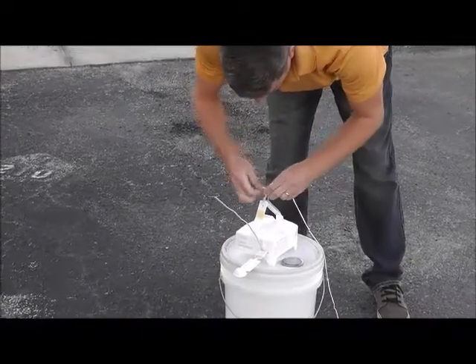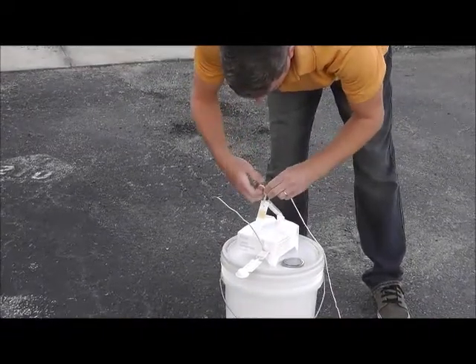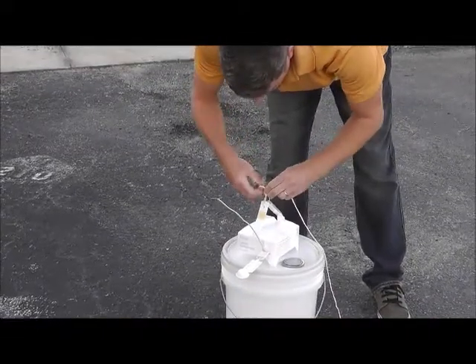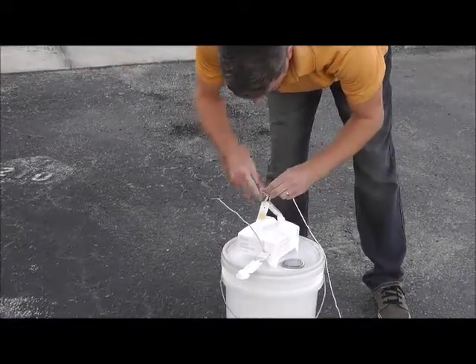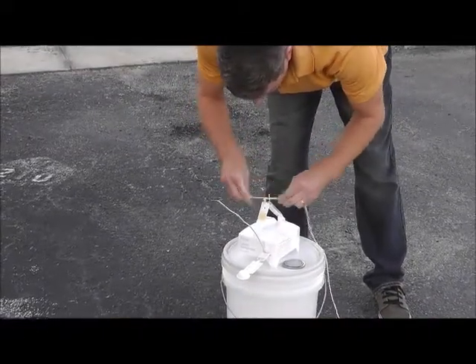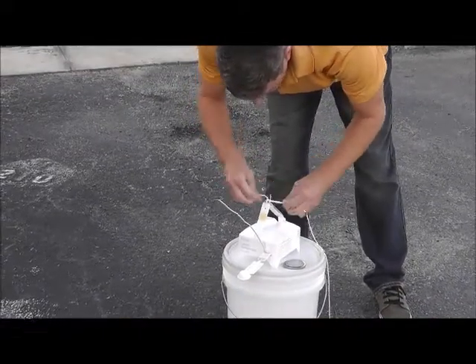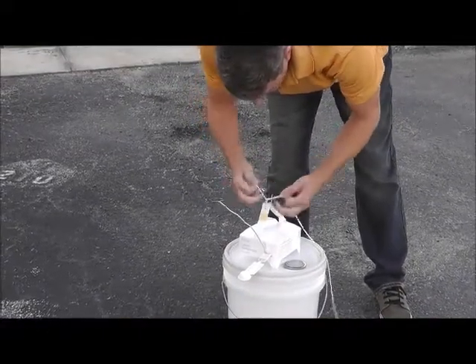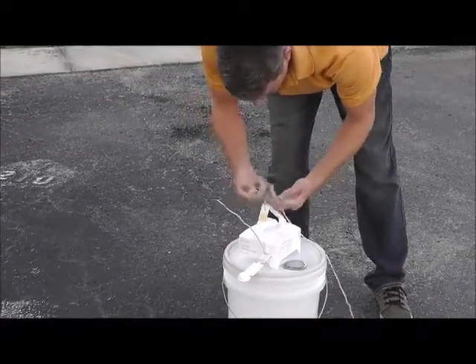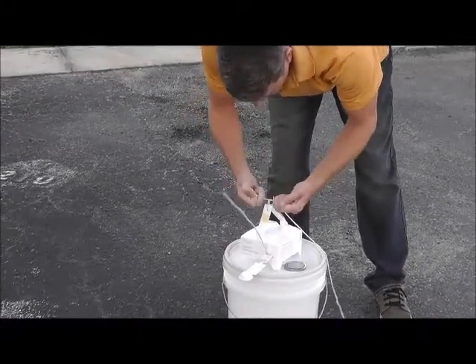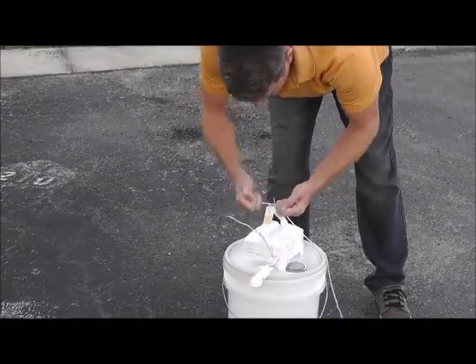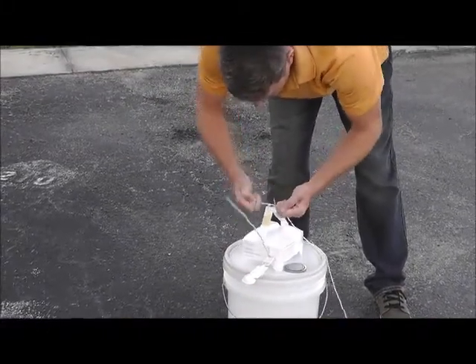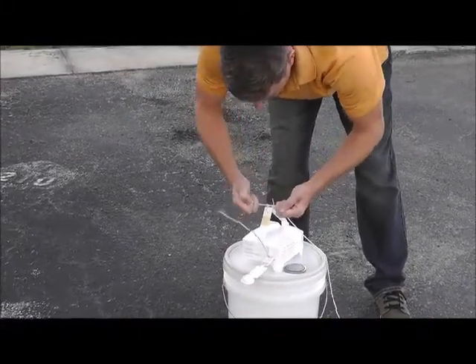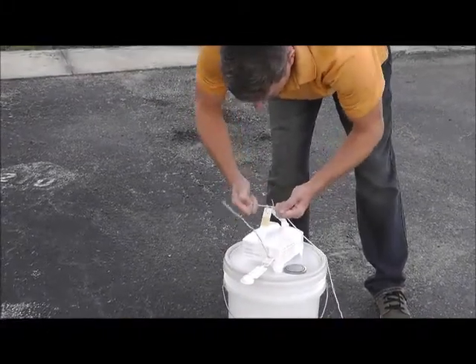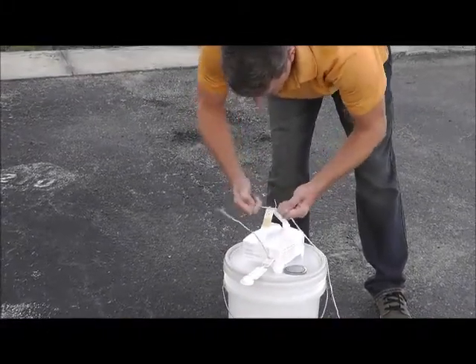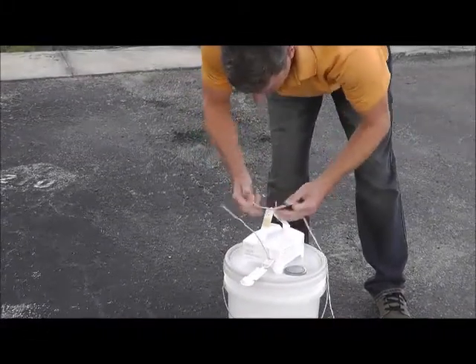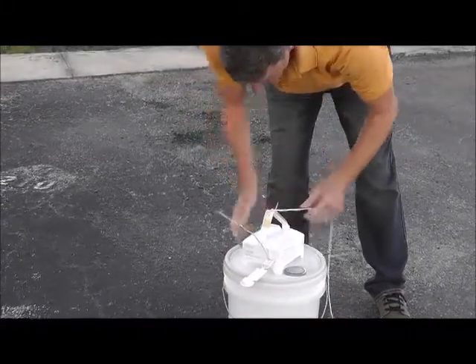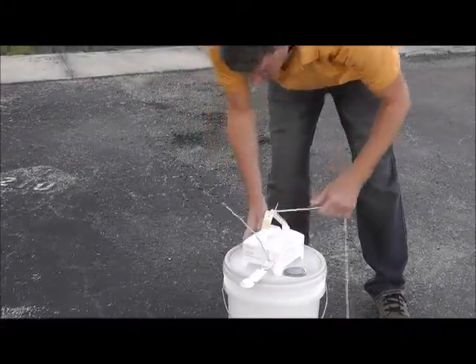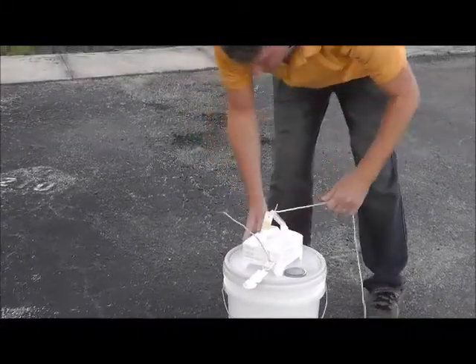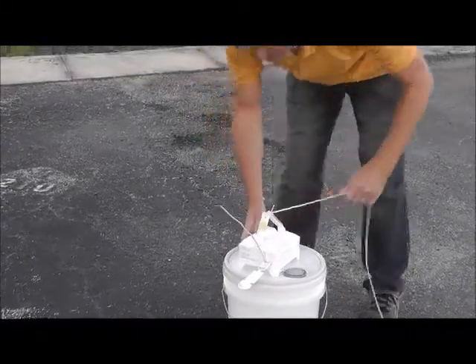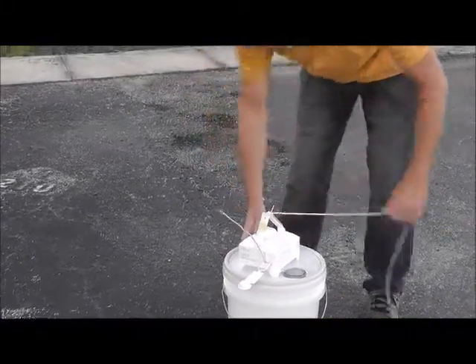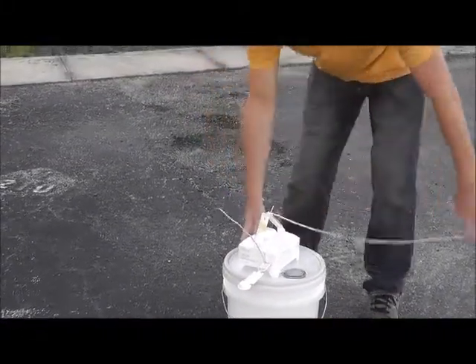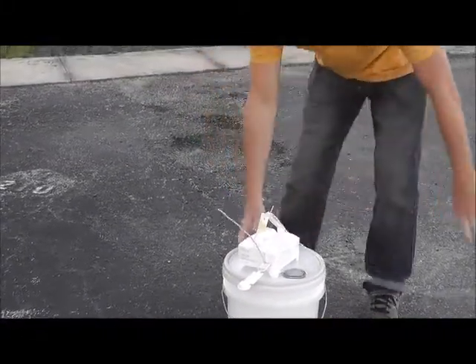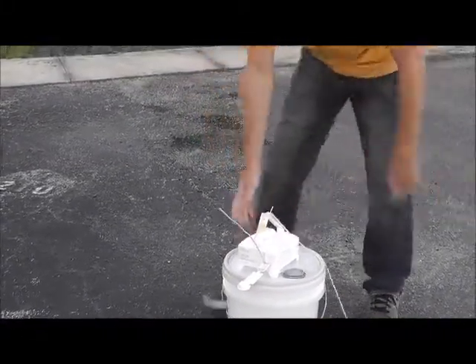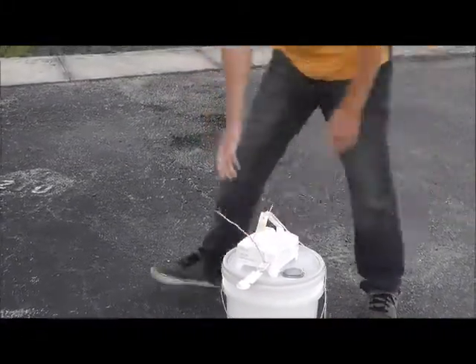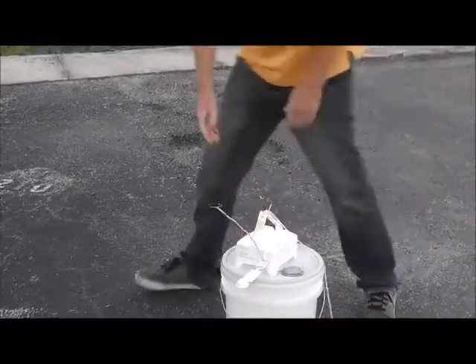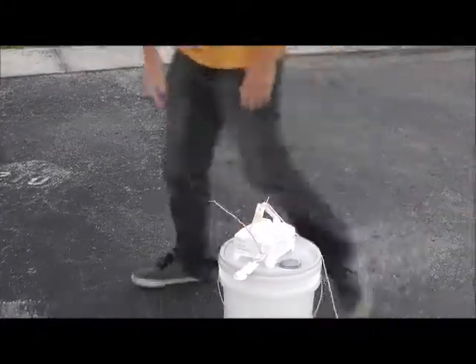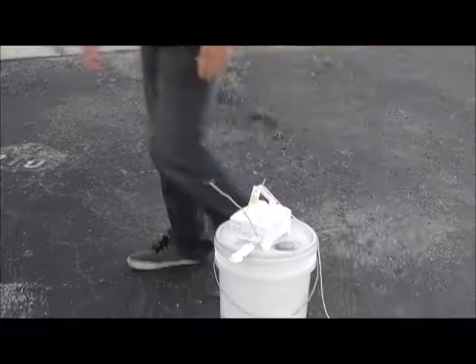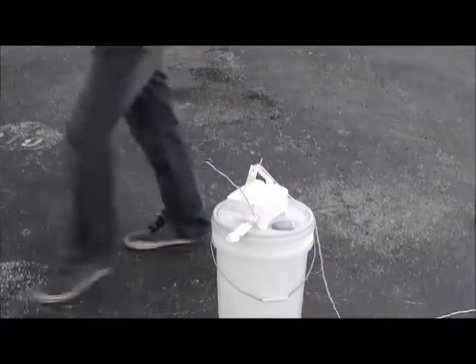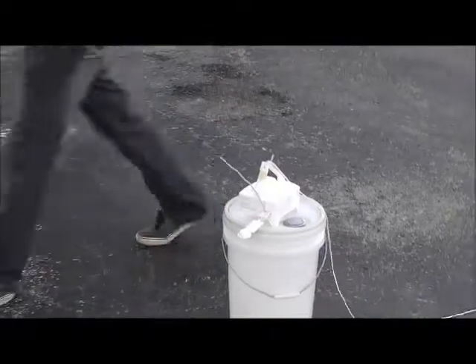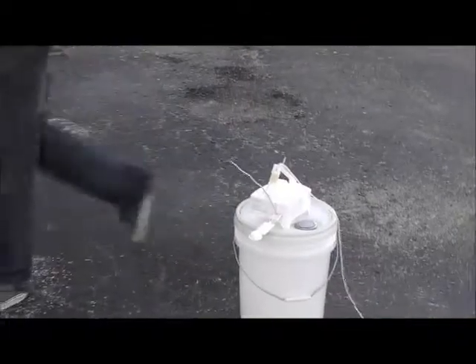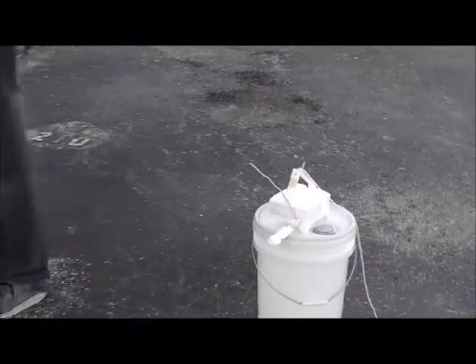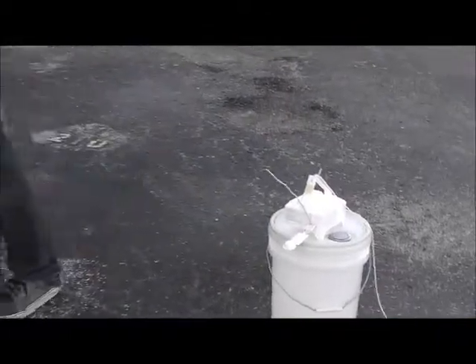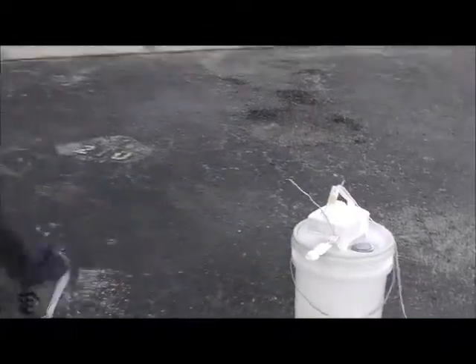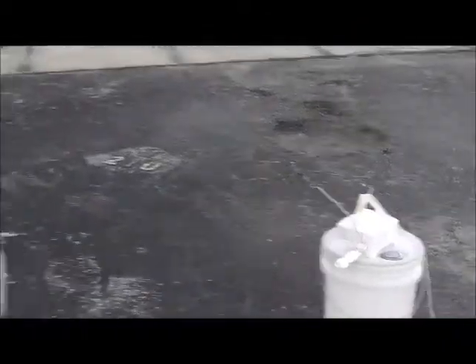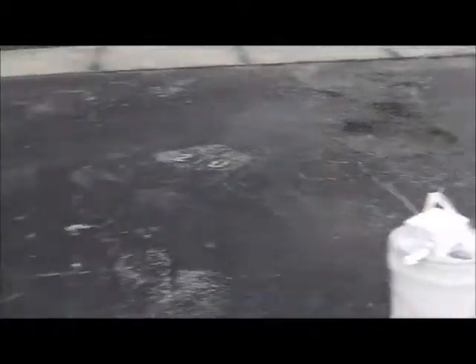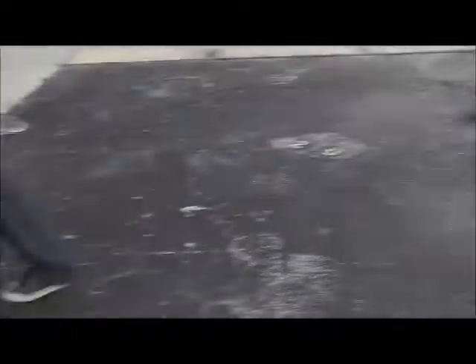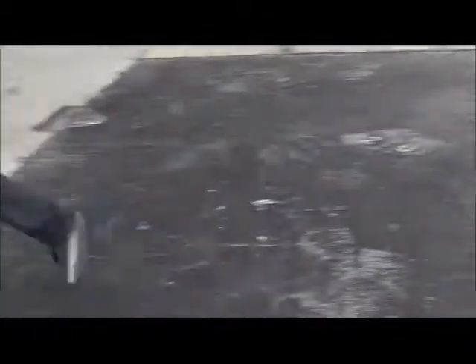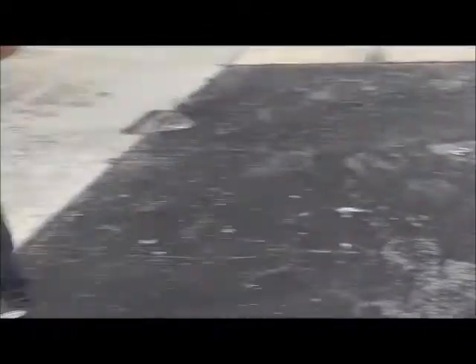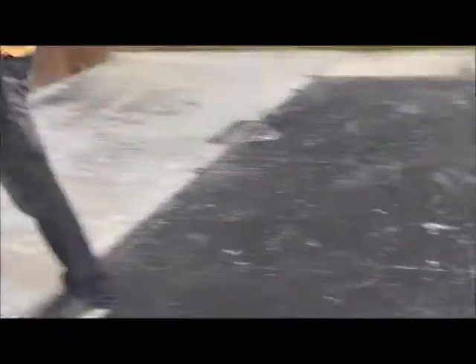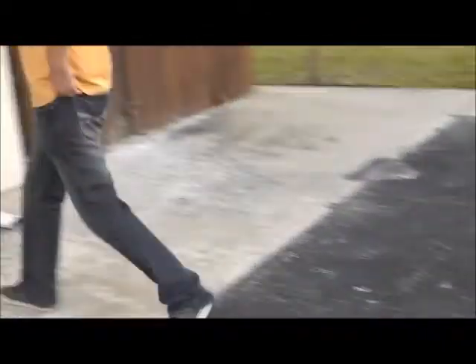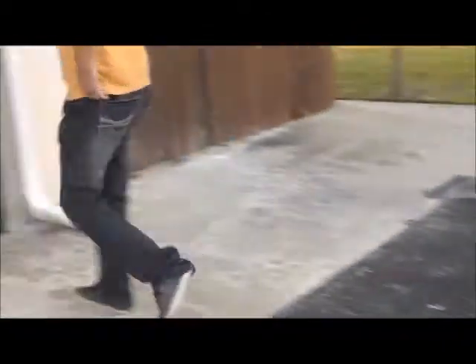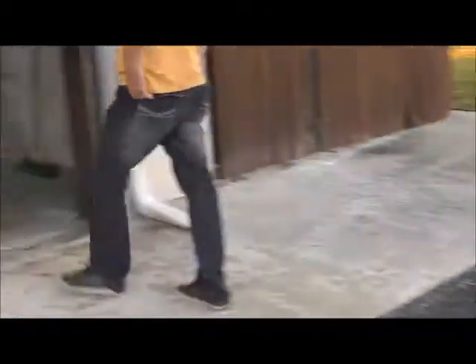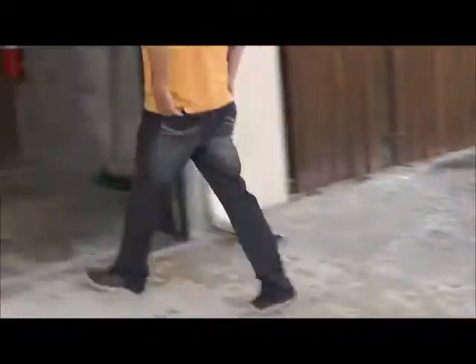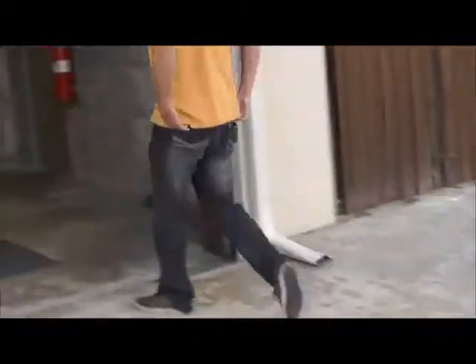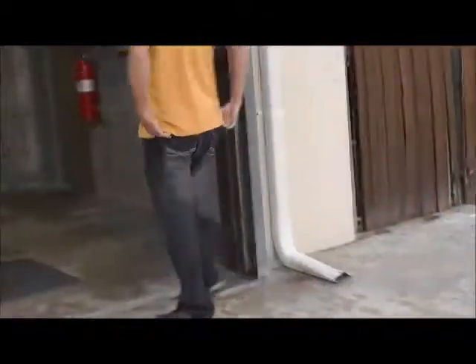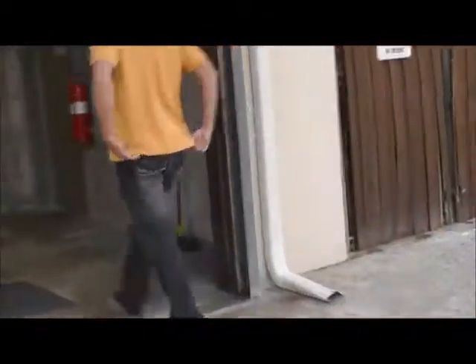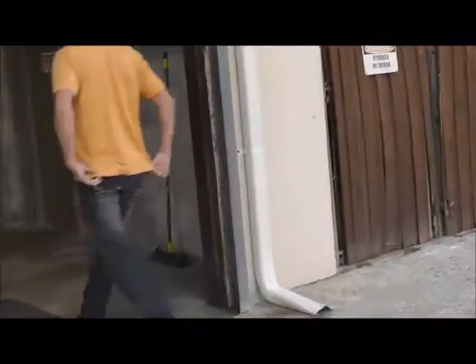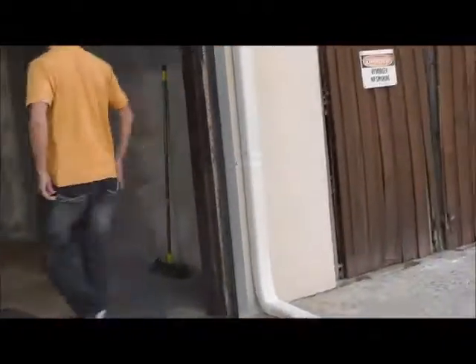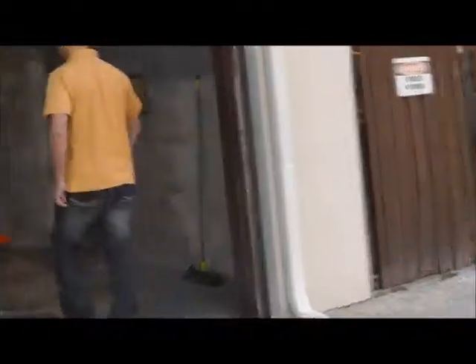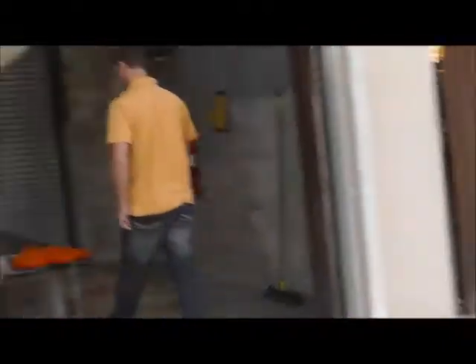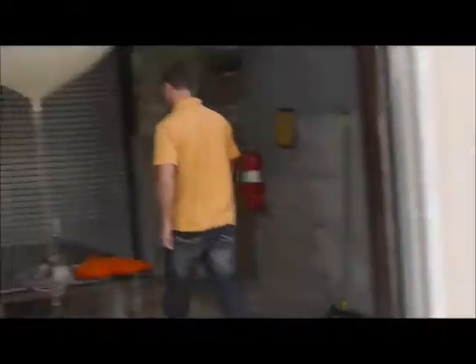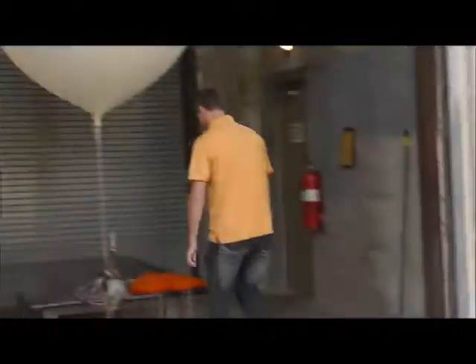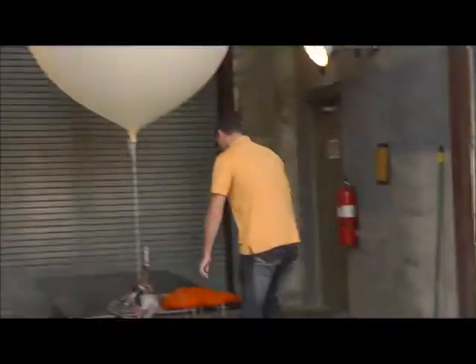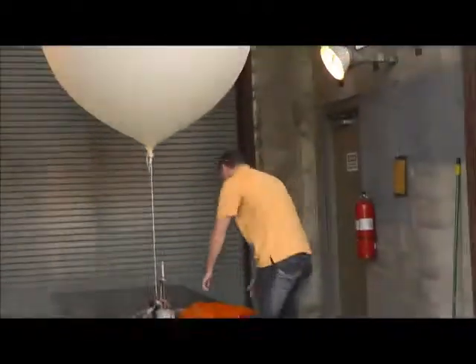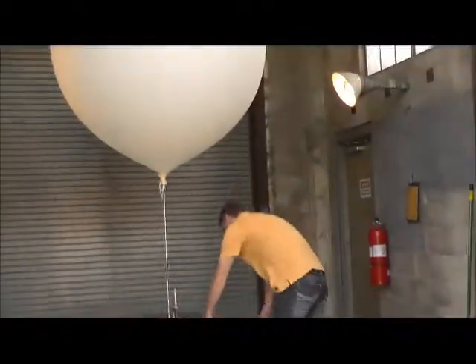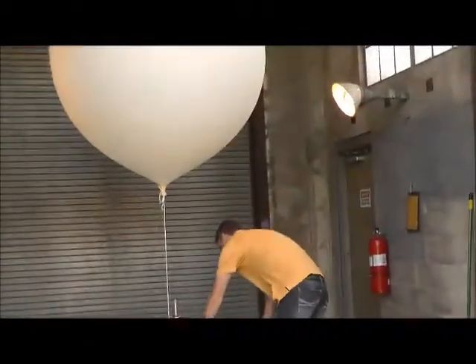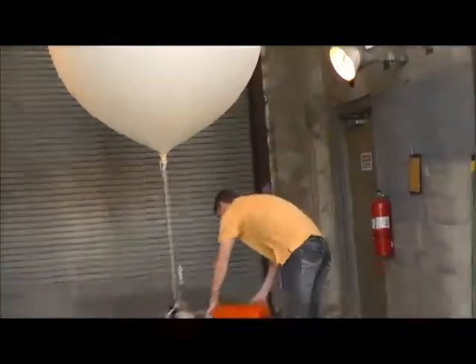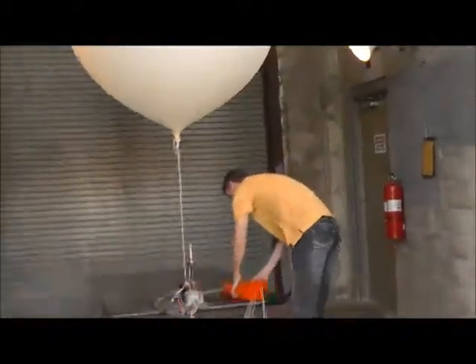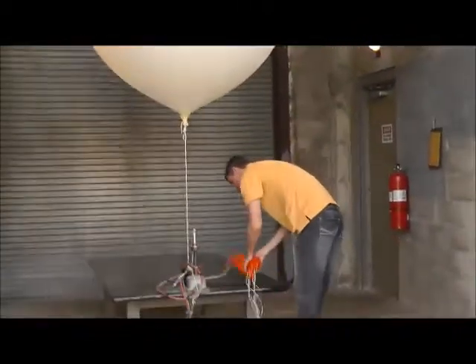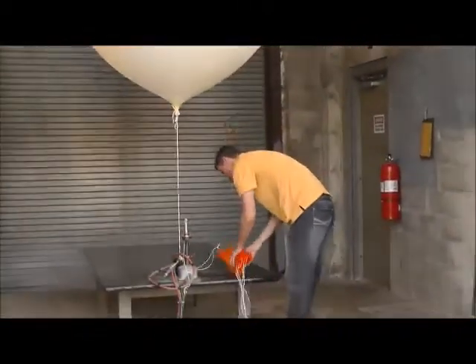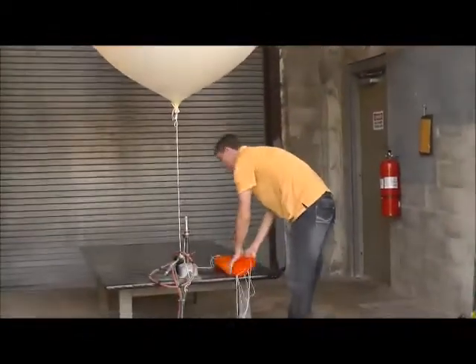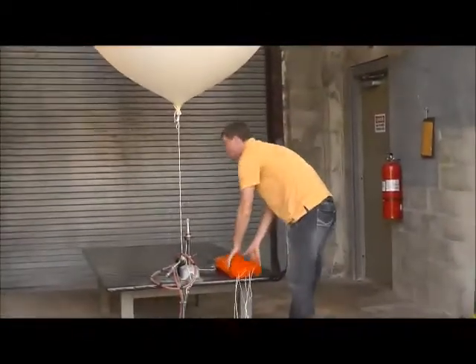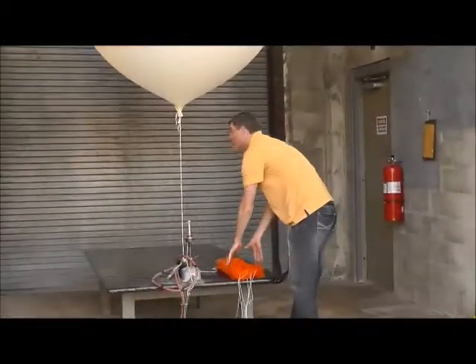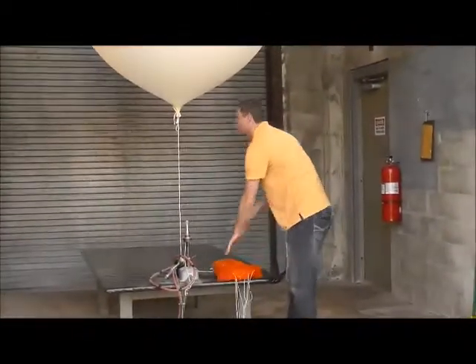We take the sonde out to the upper air building and tie it off to the balloon assembly with the 80 feet of string and the parachute.